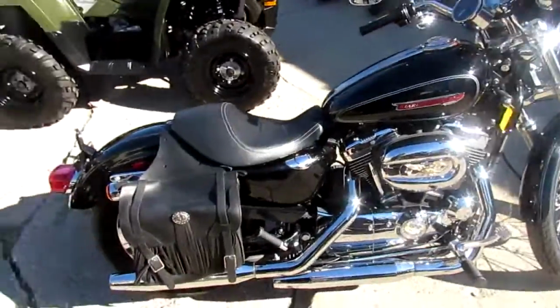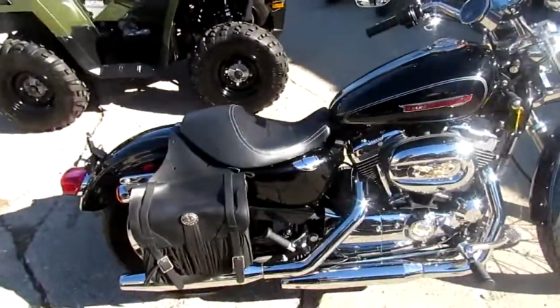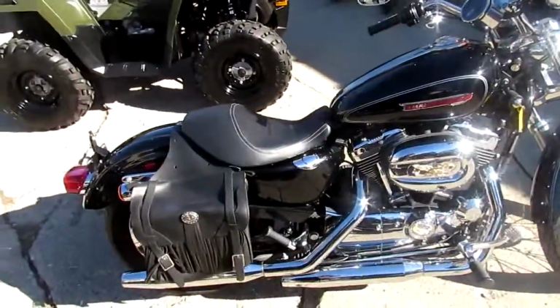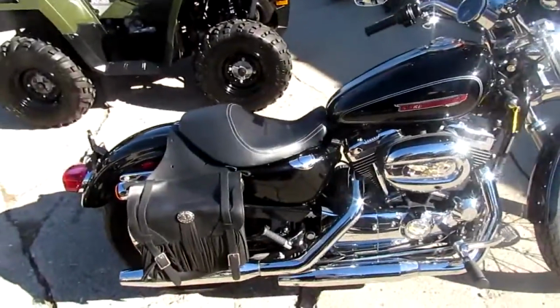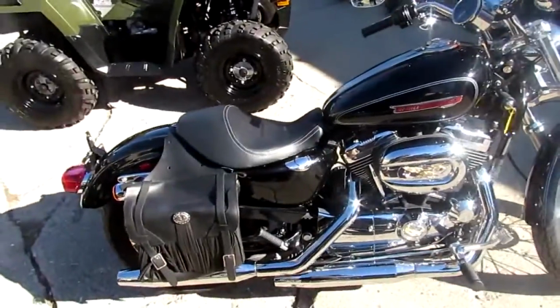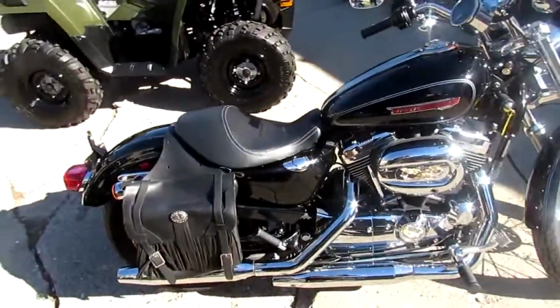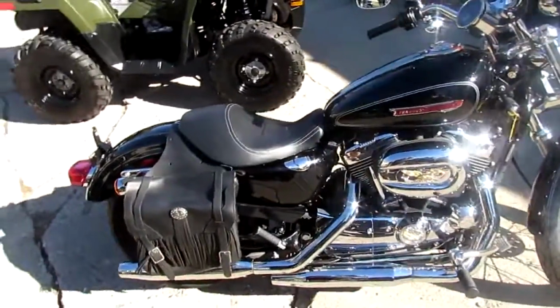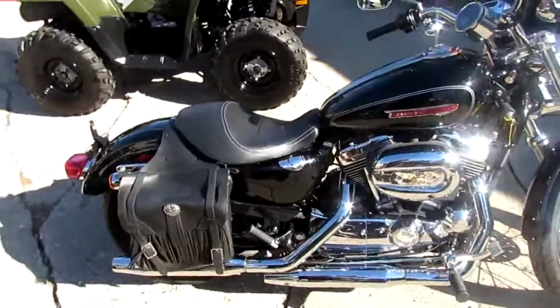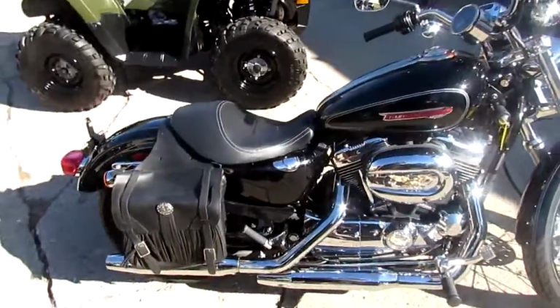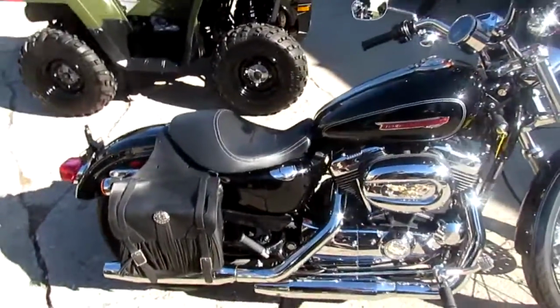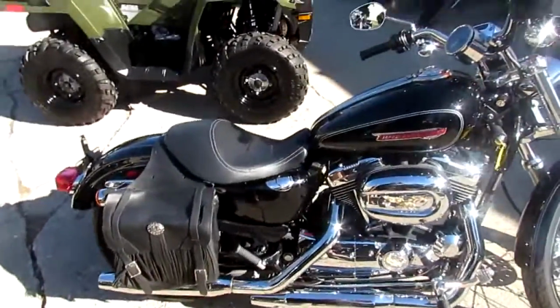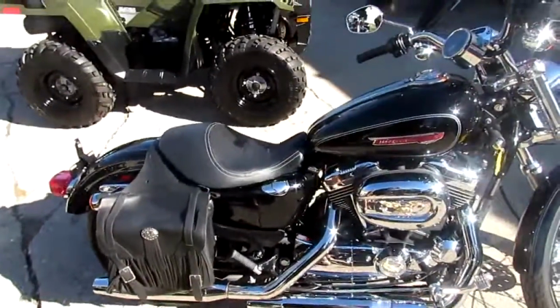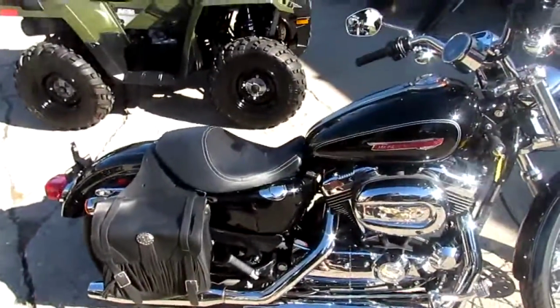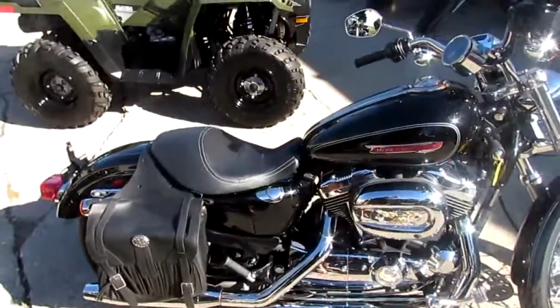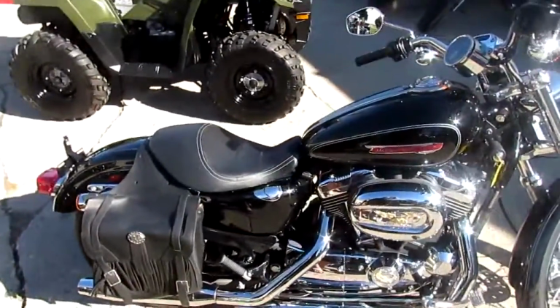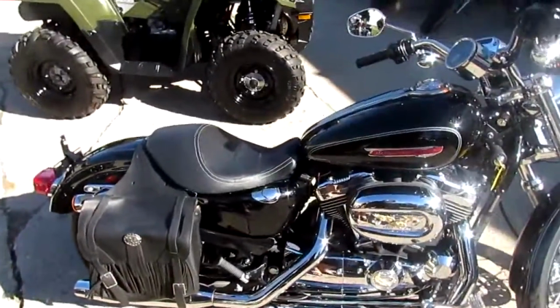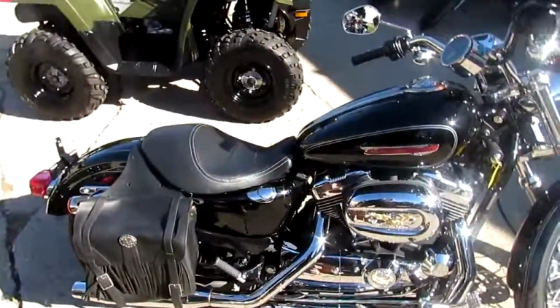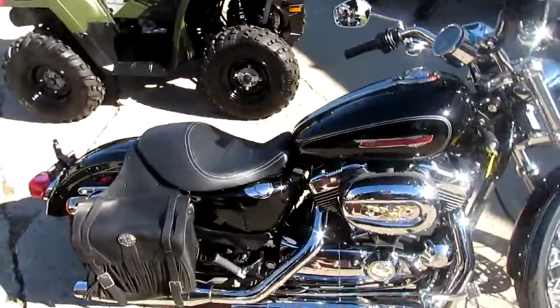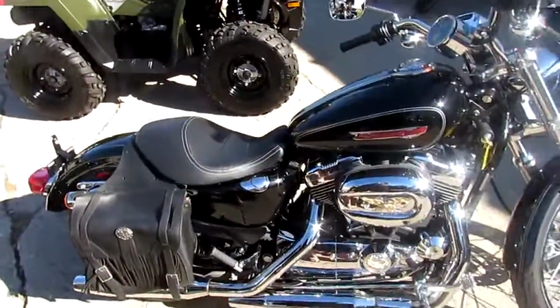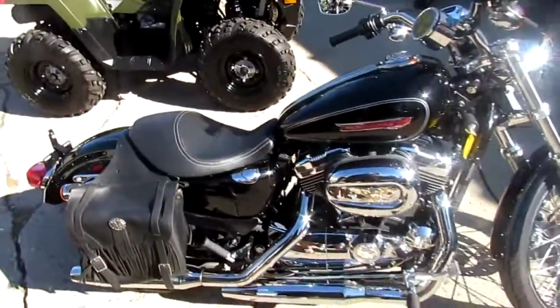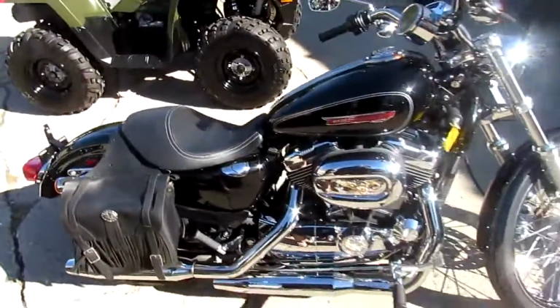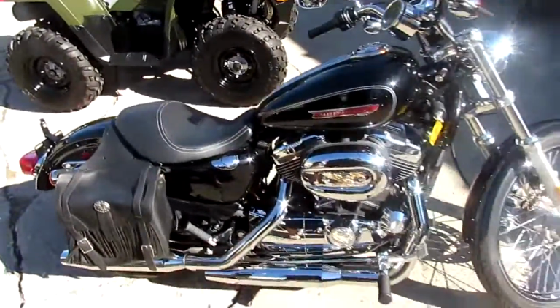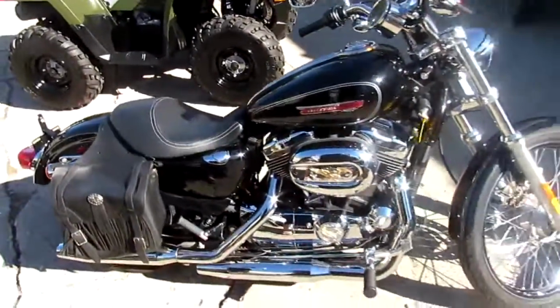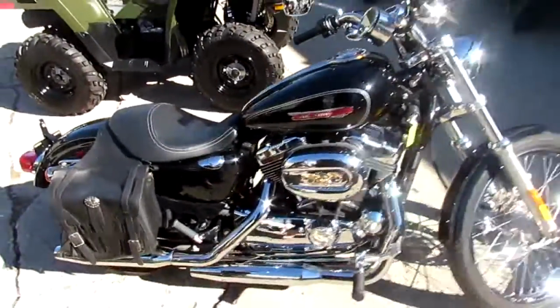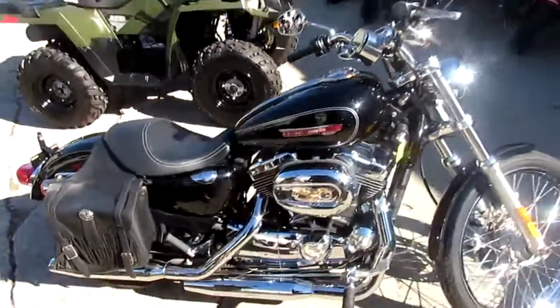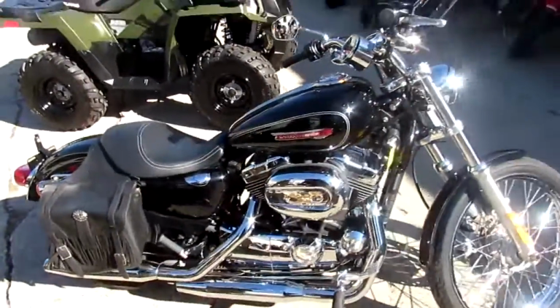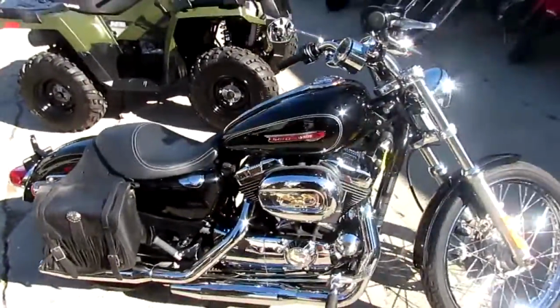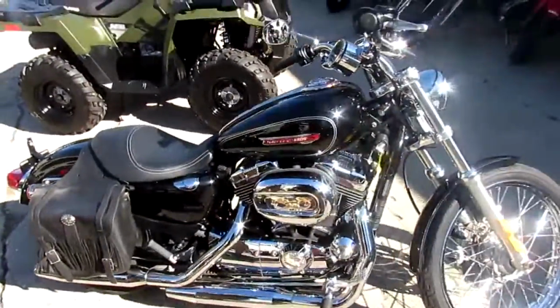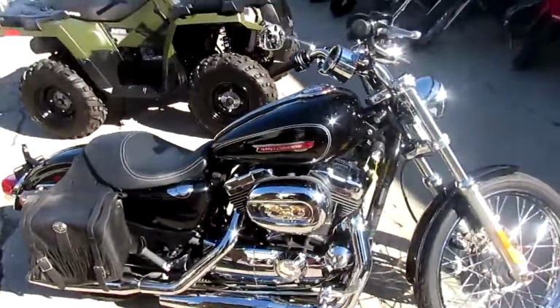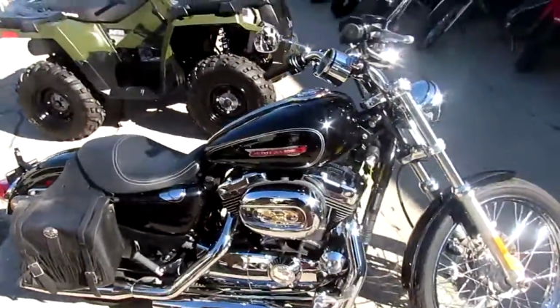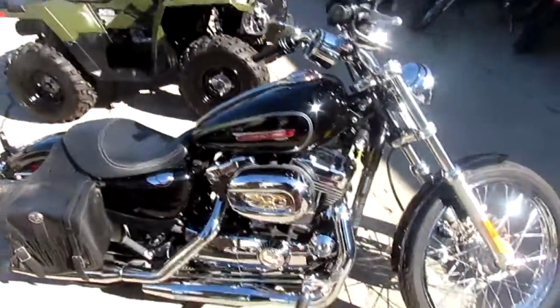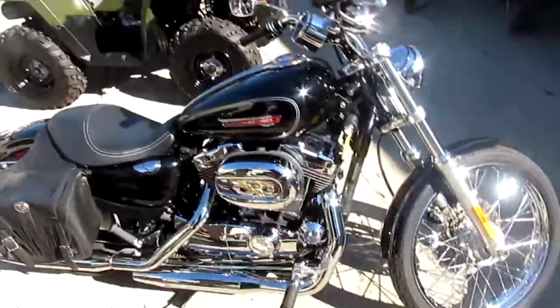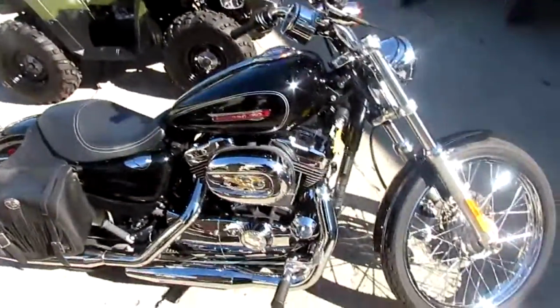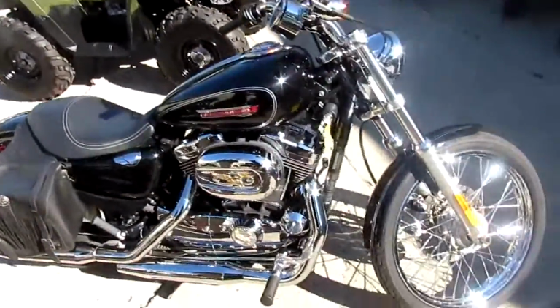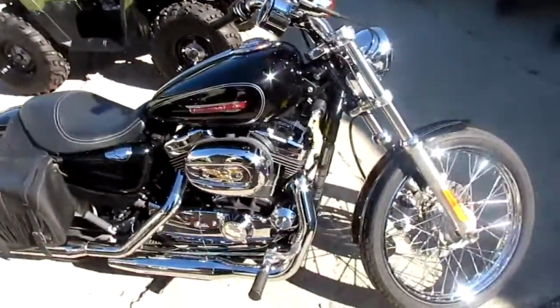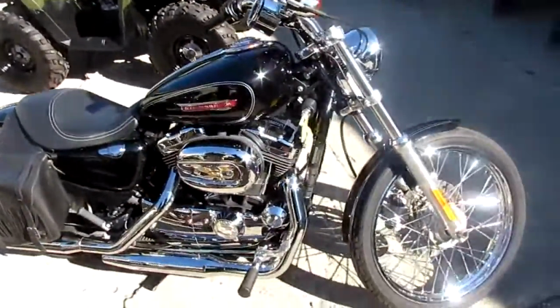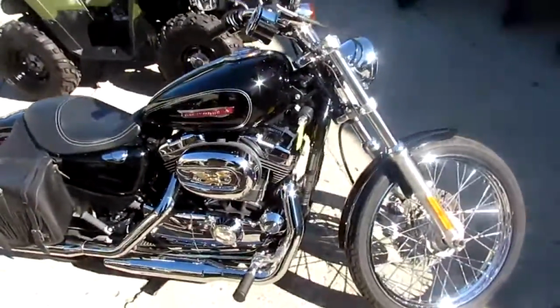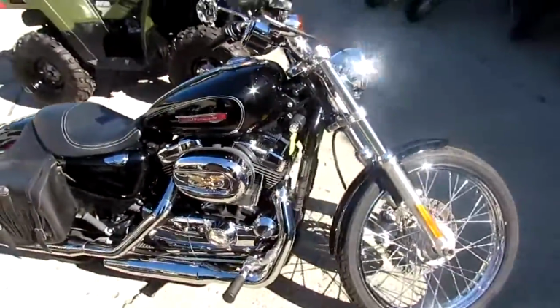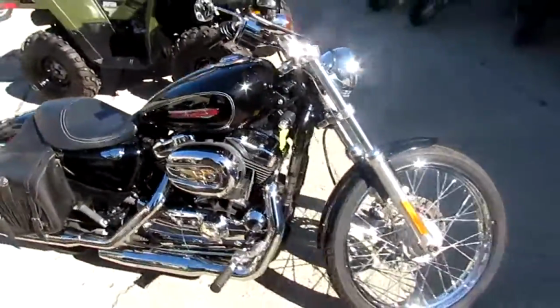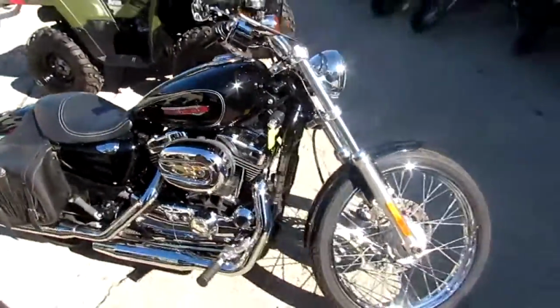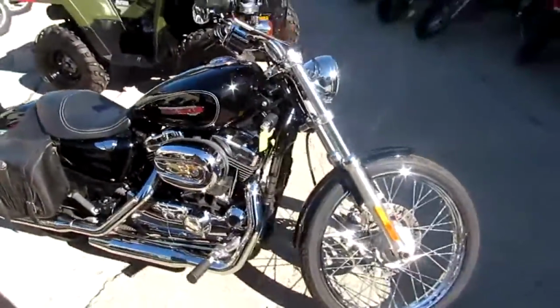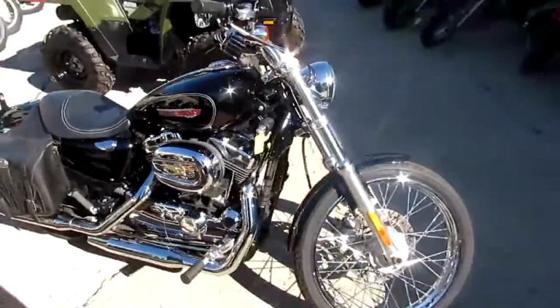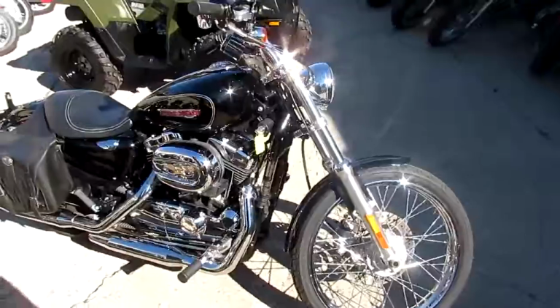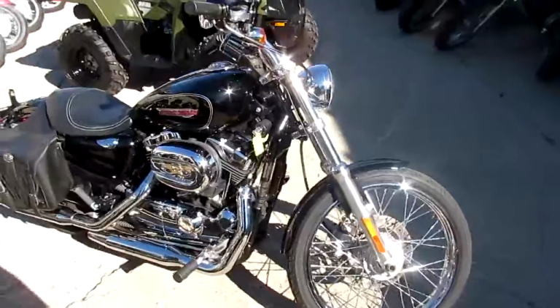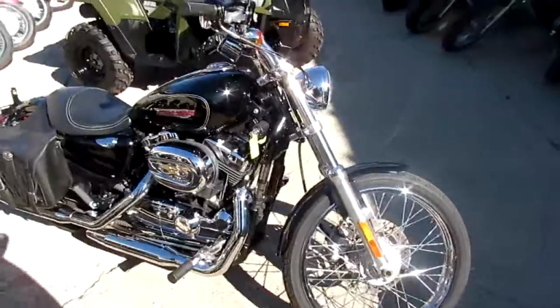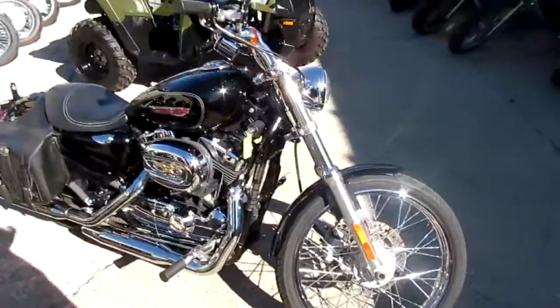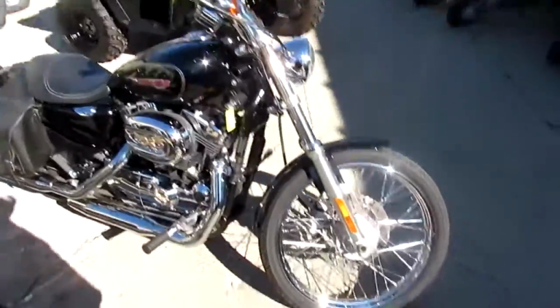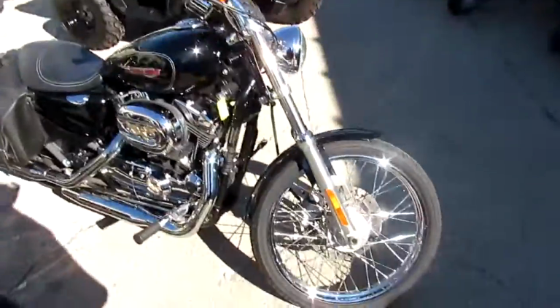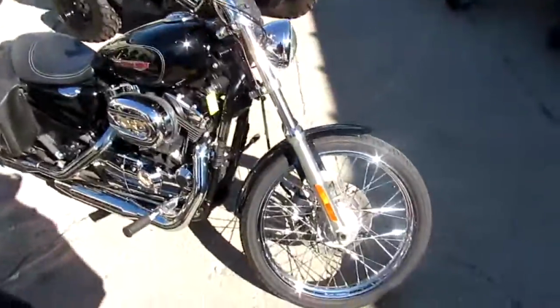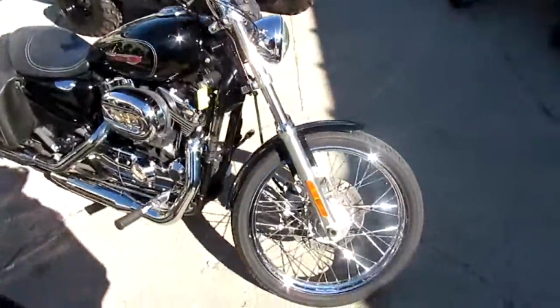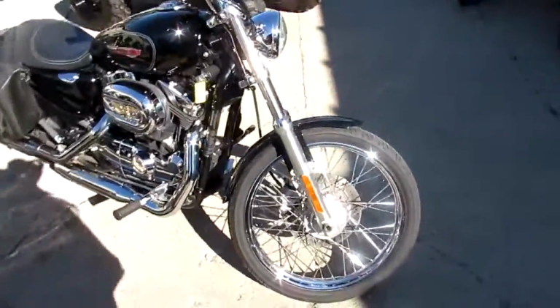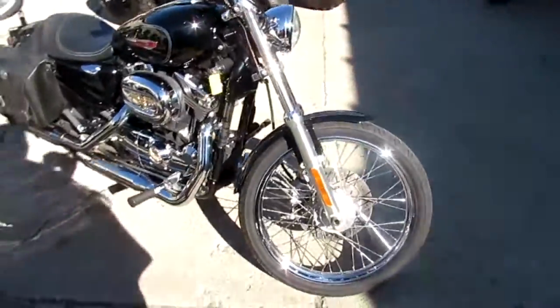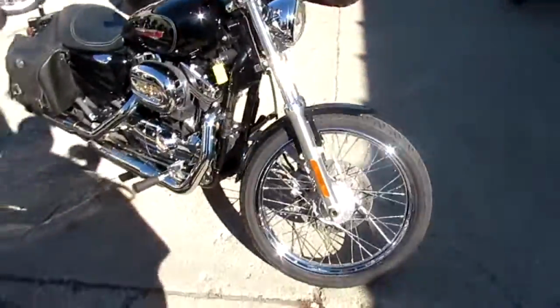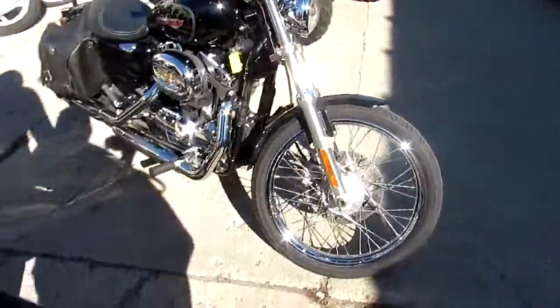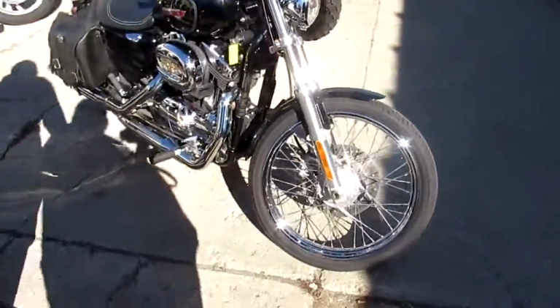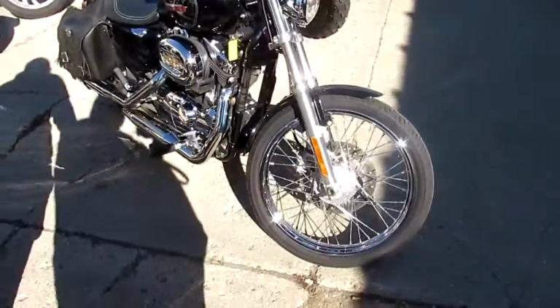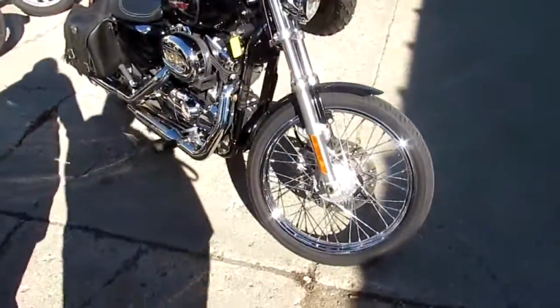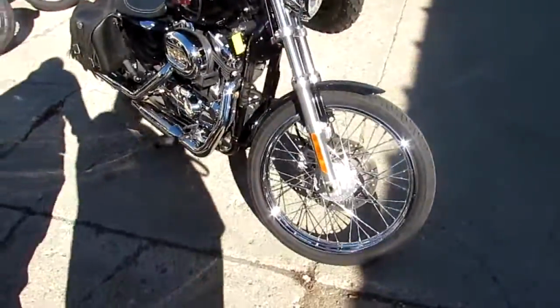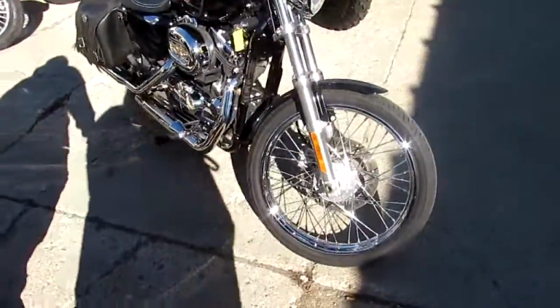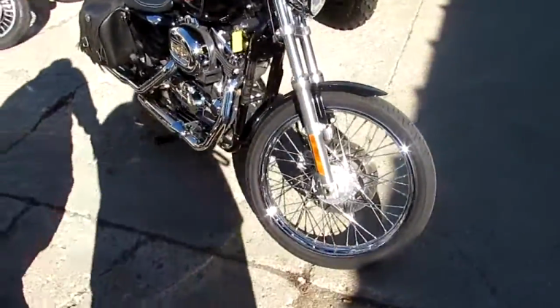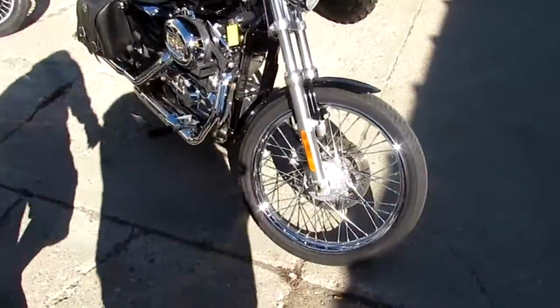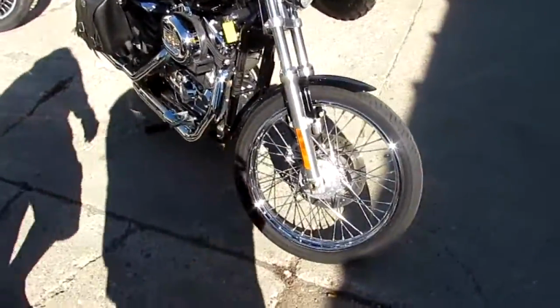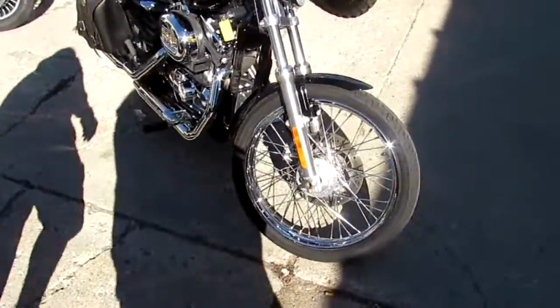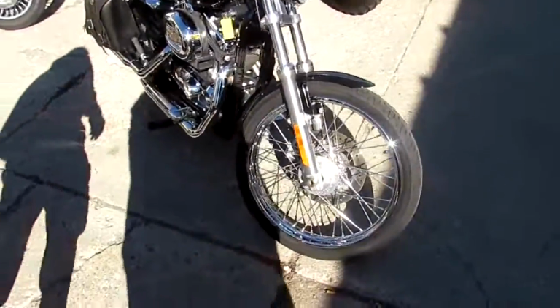Hey guys, anybody looking for a used Harley-Davidson? We got them here at Approval Powersports. We got over 300 used Harleys in our showroom right now.